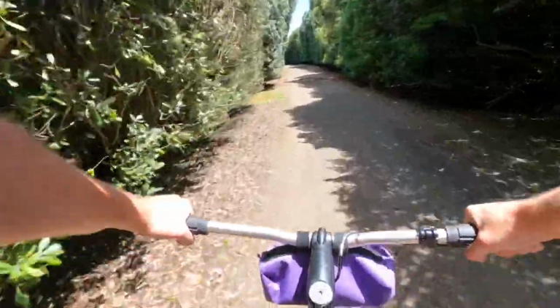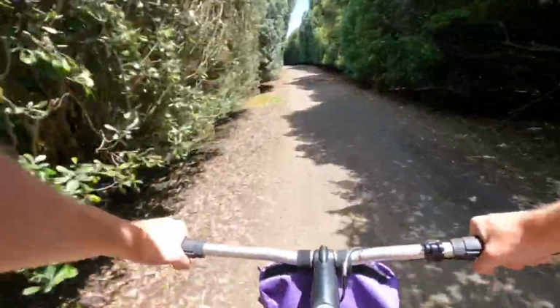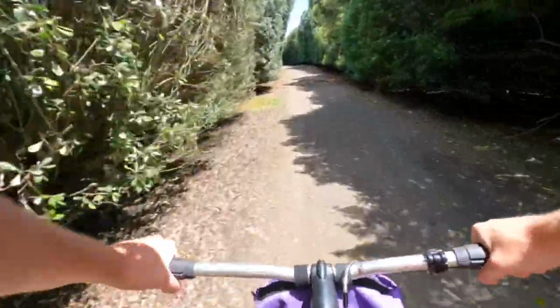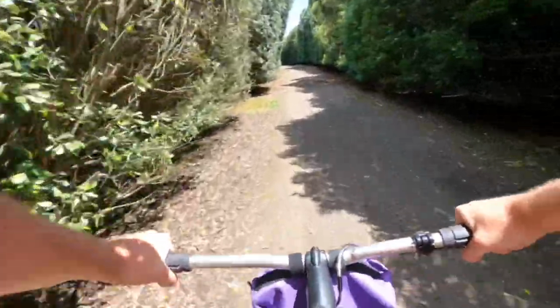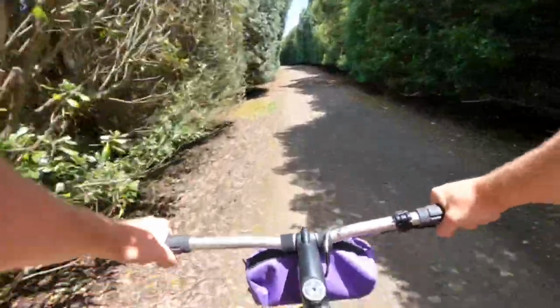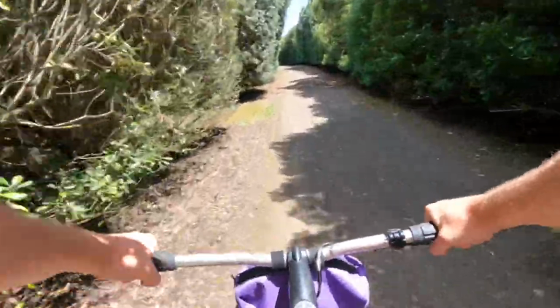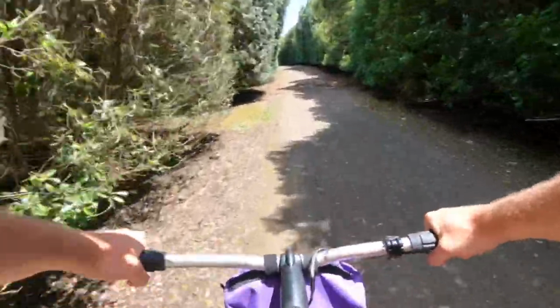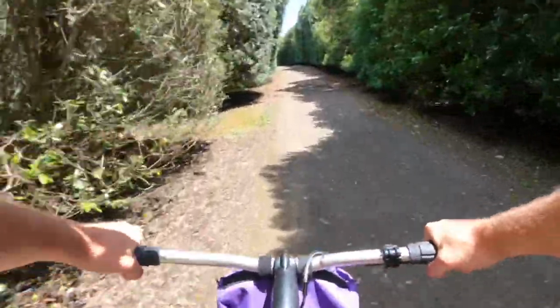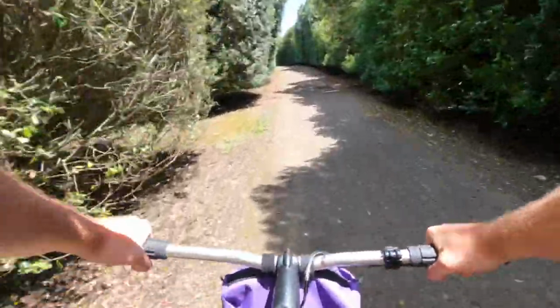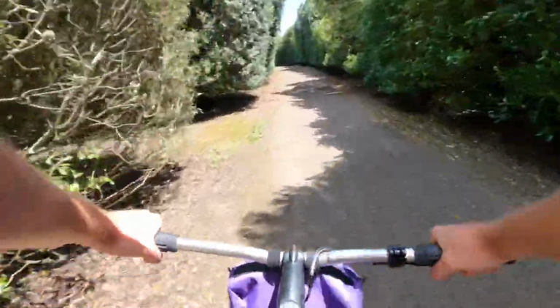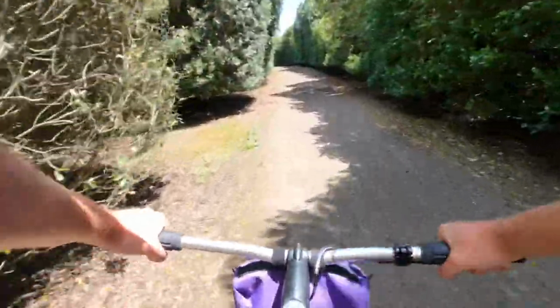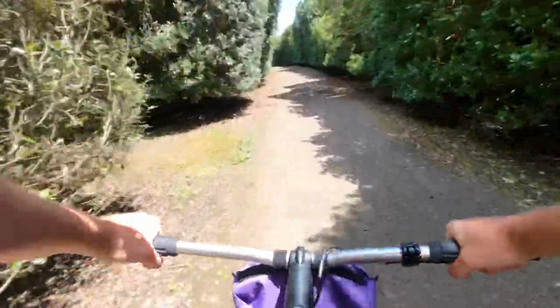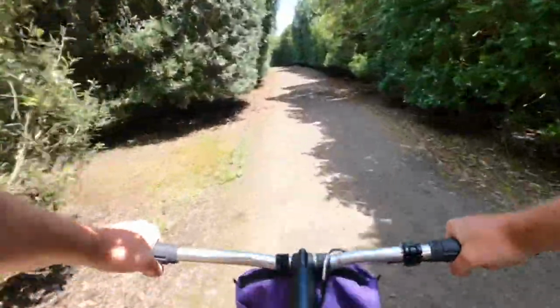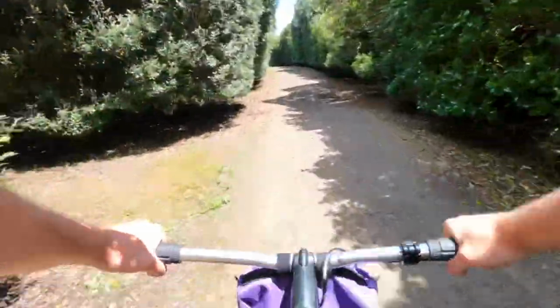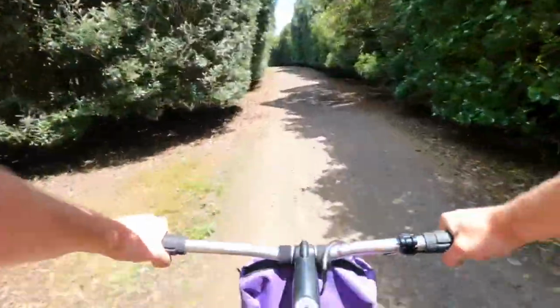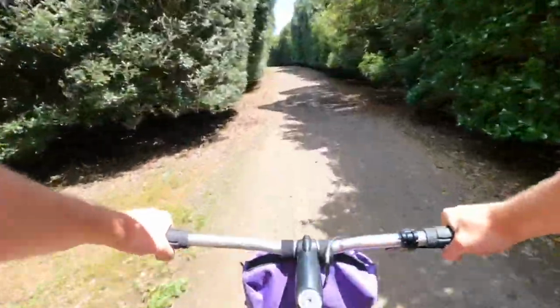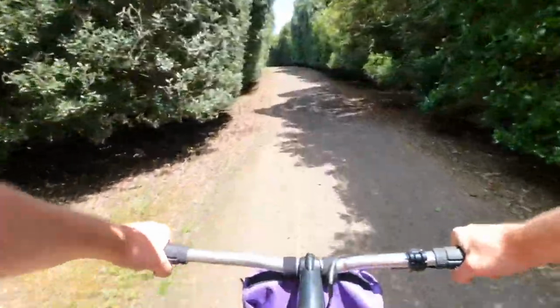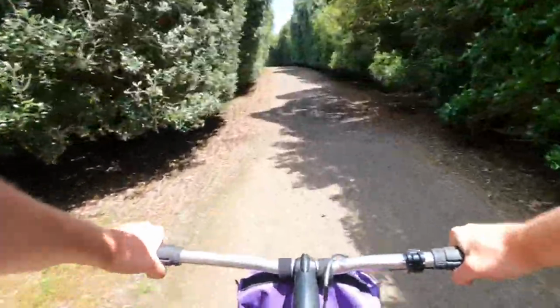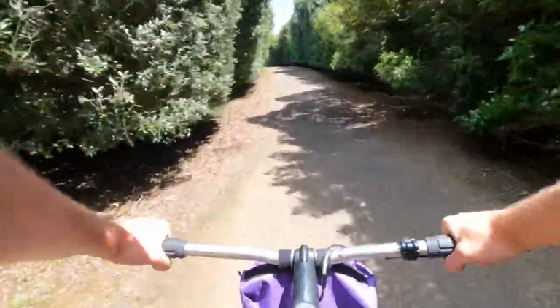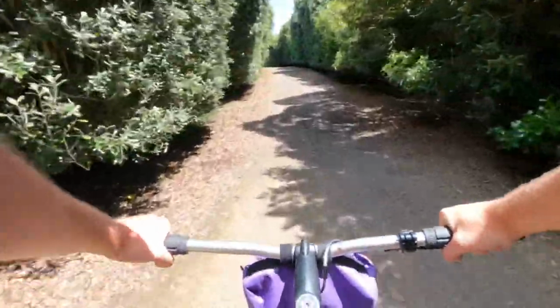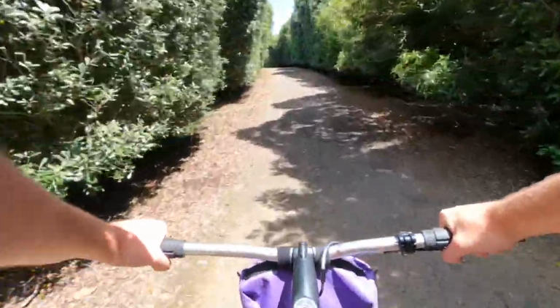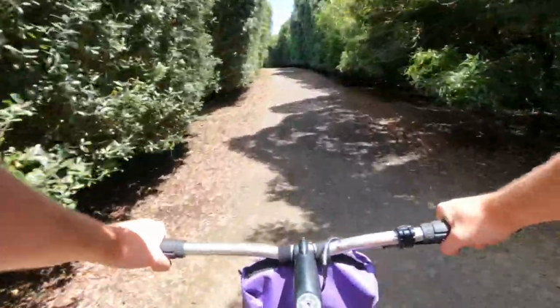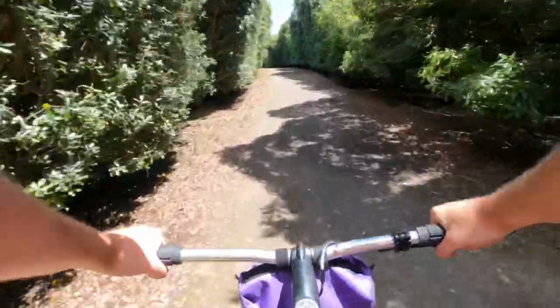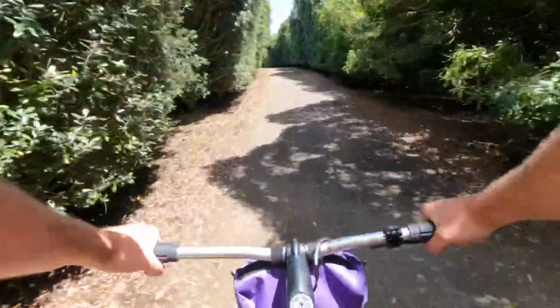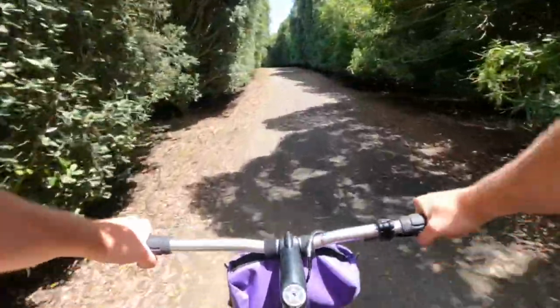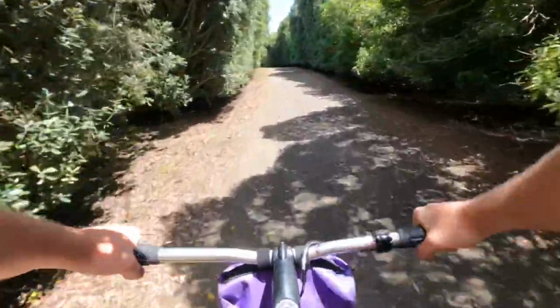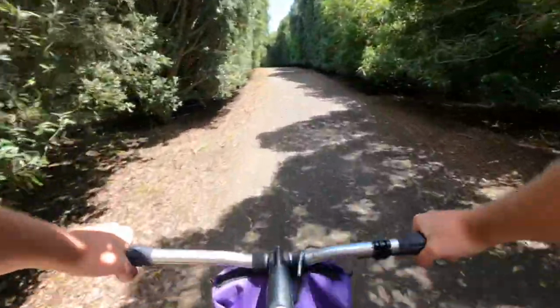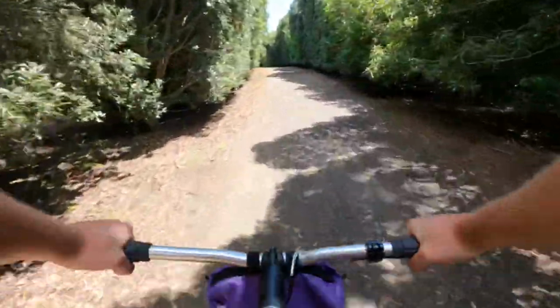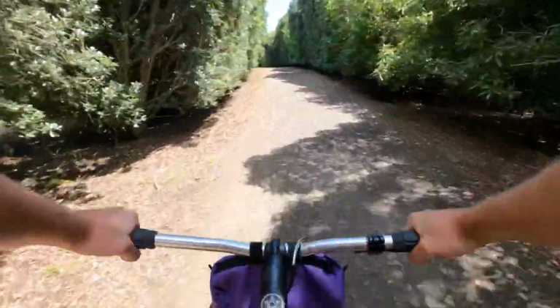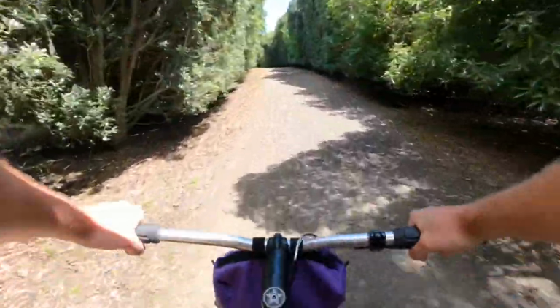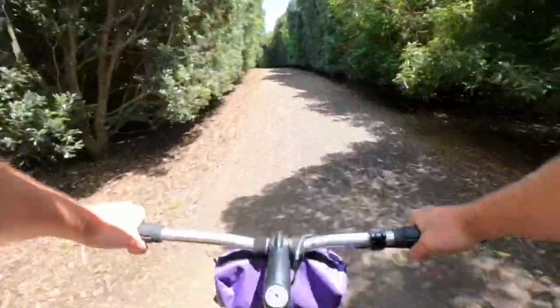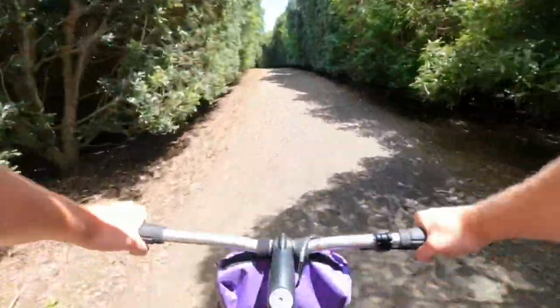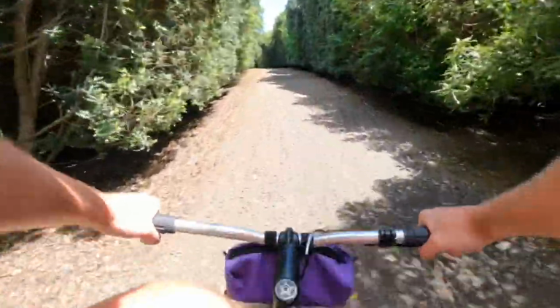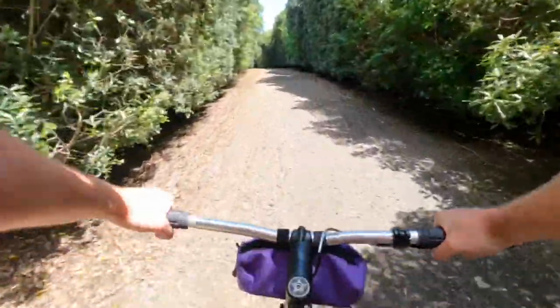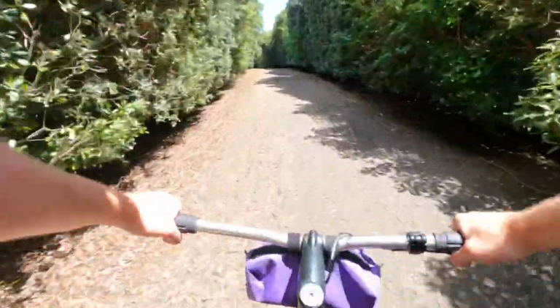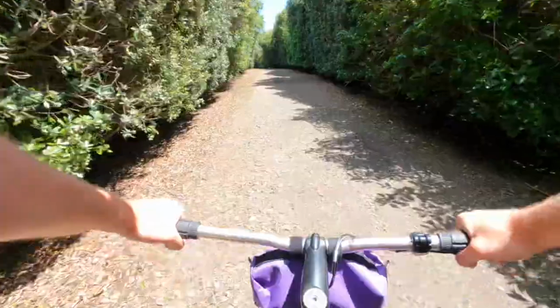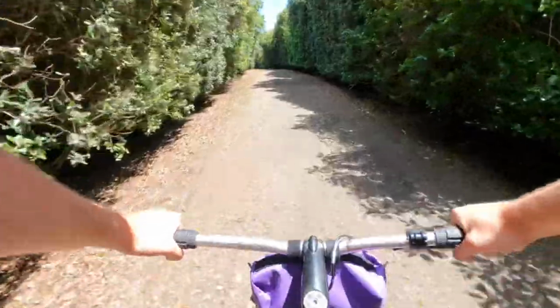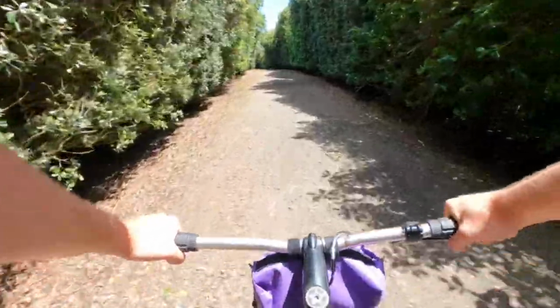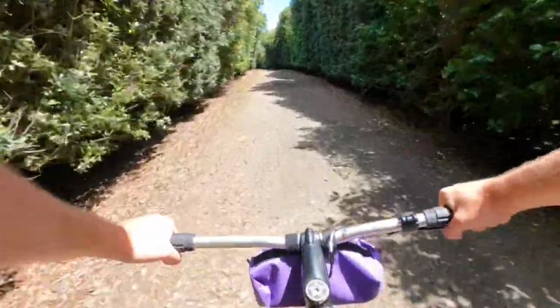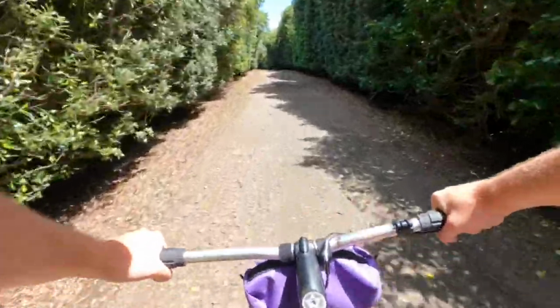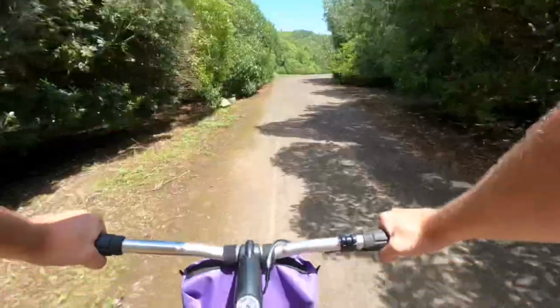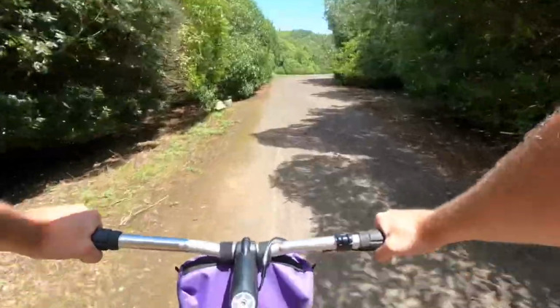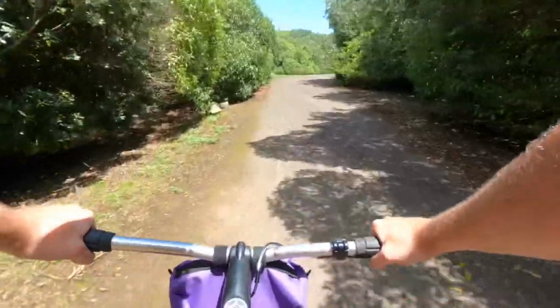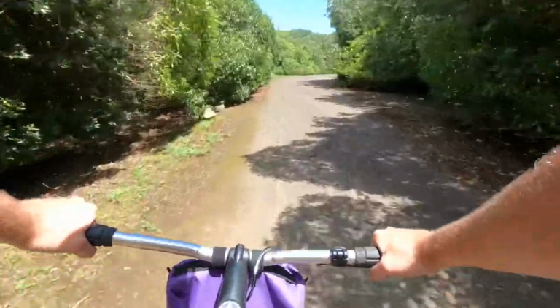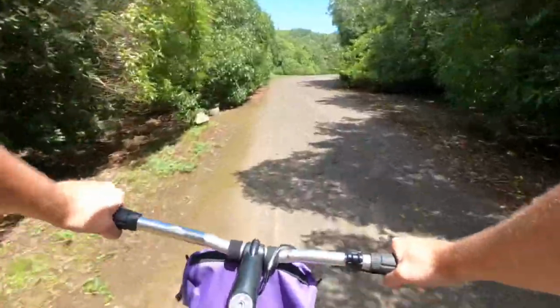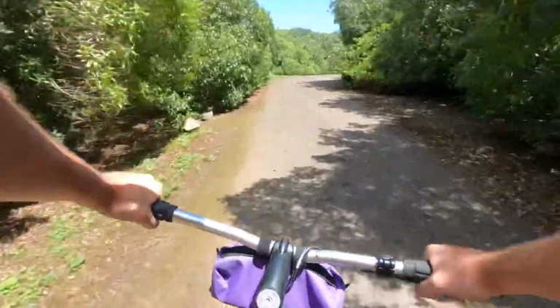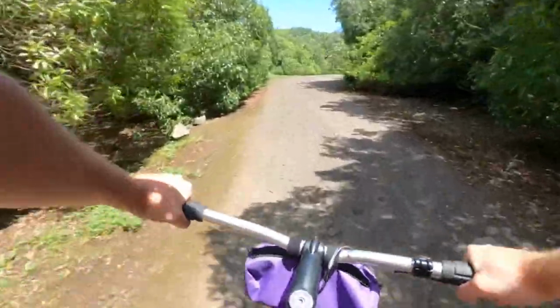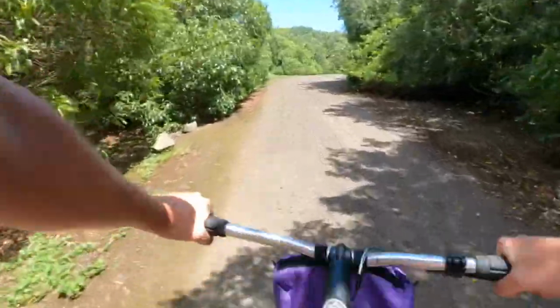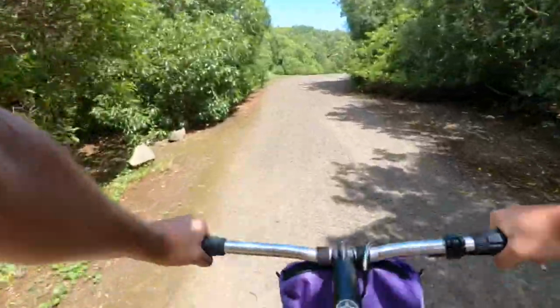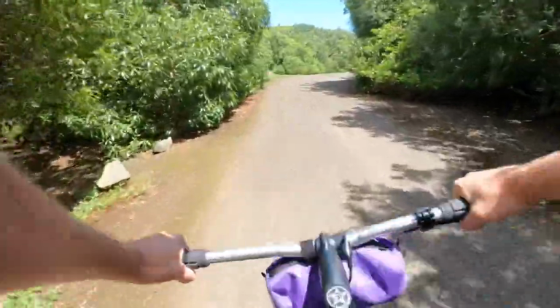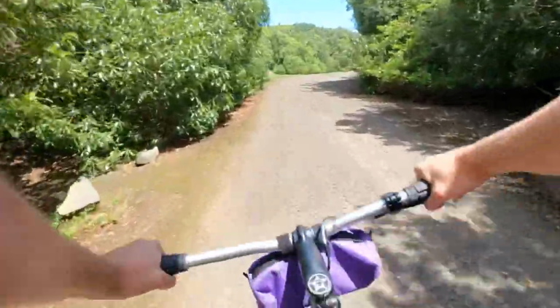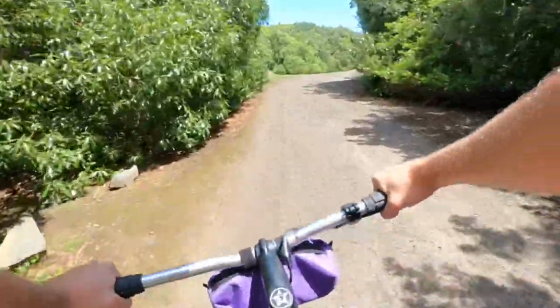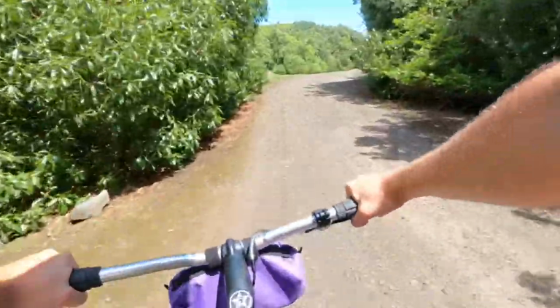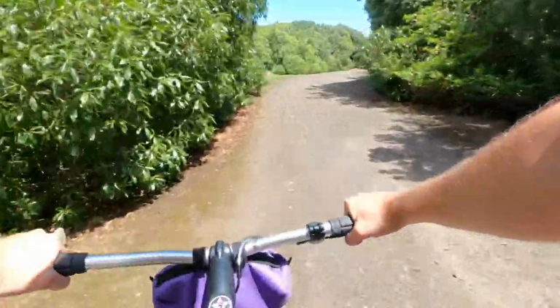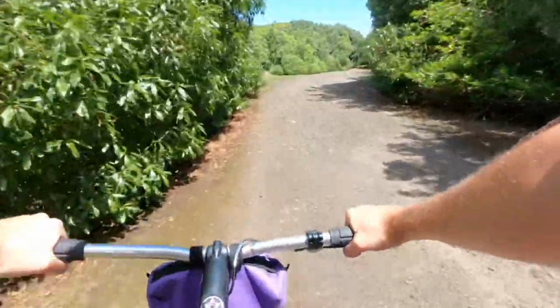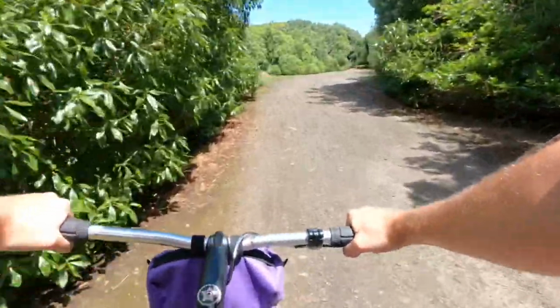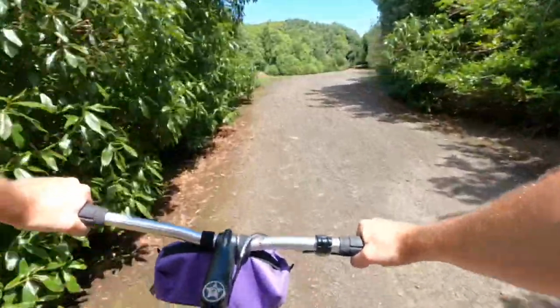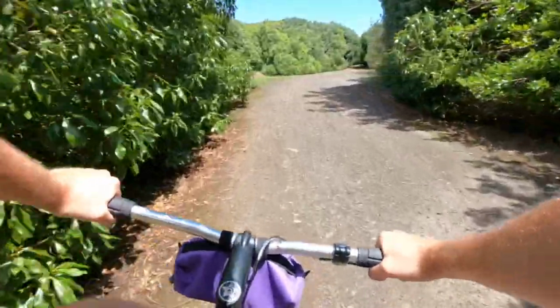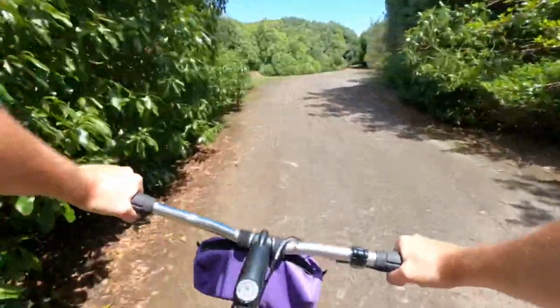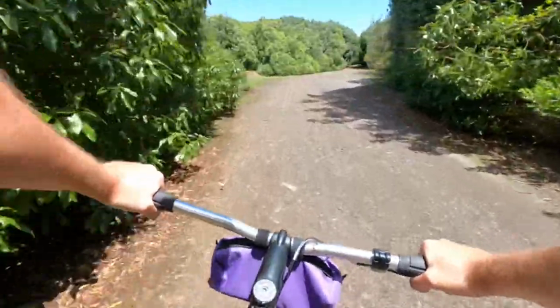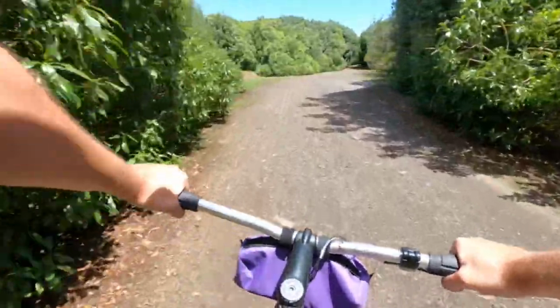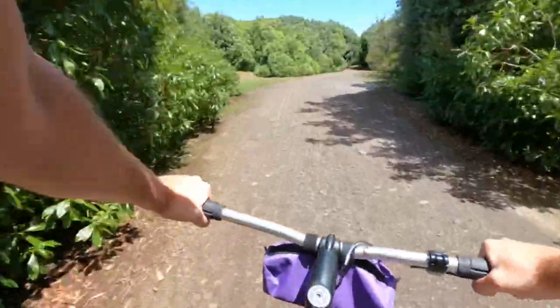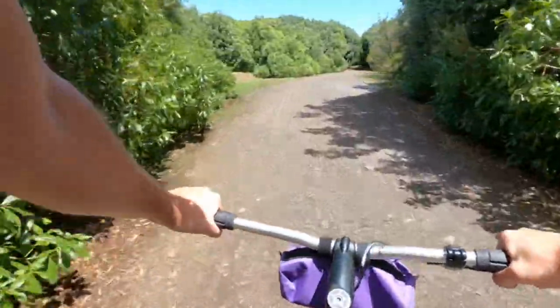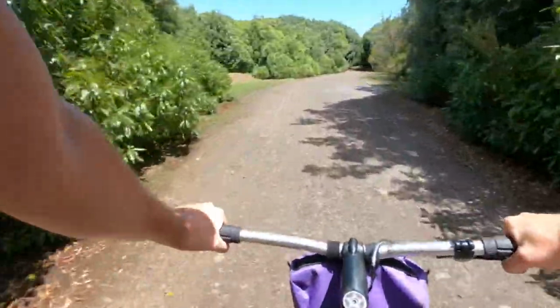We've had some beautiful weather lately. Going to check out what these tires are like on some single track.